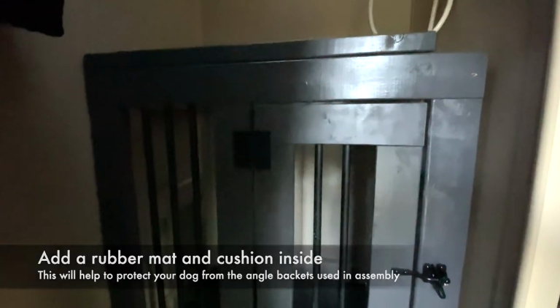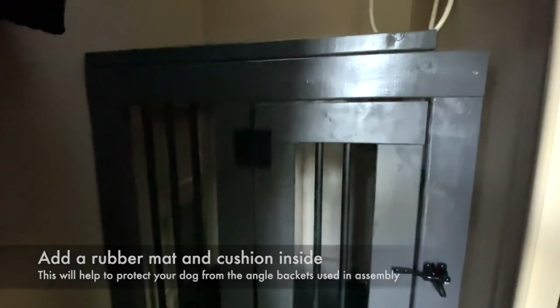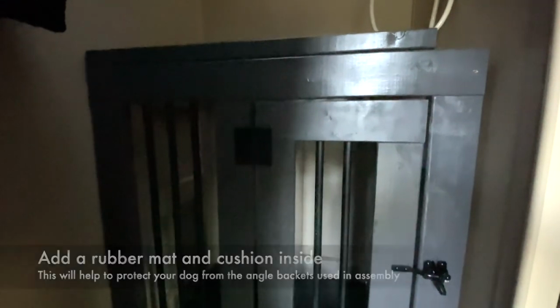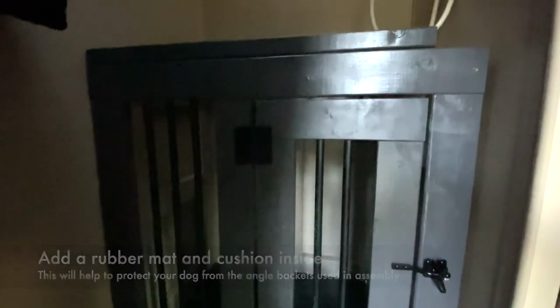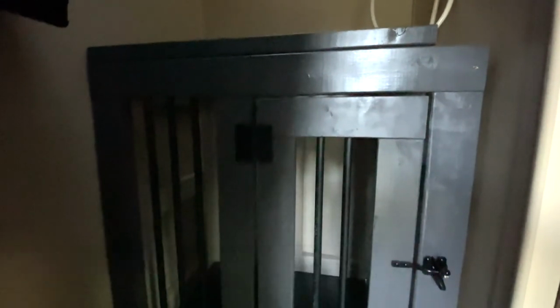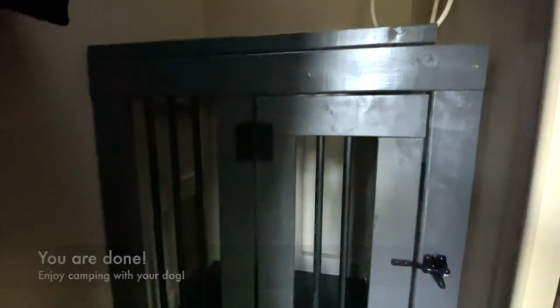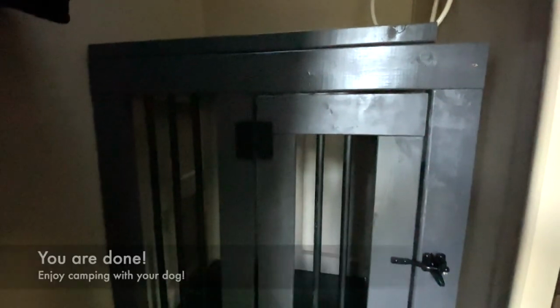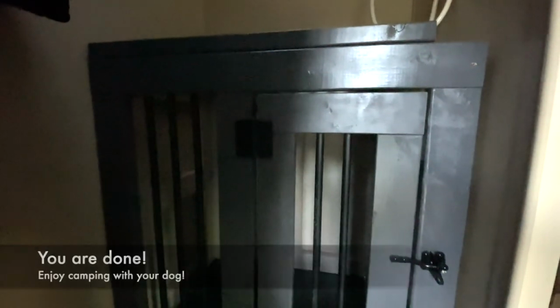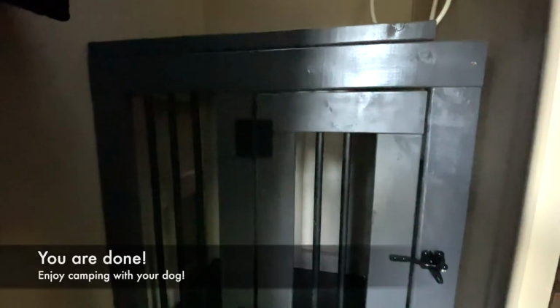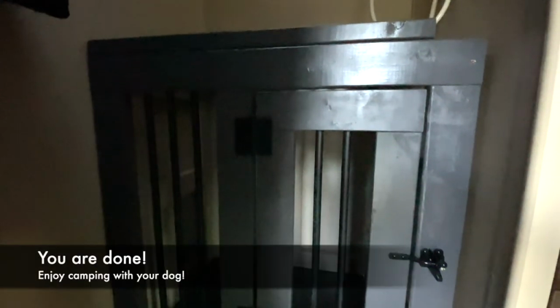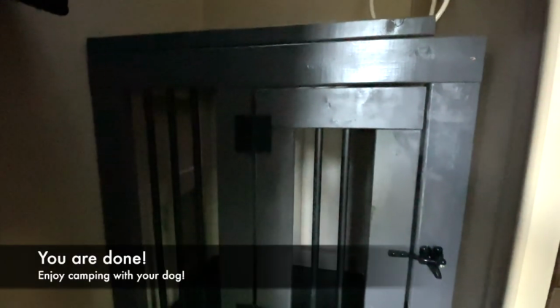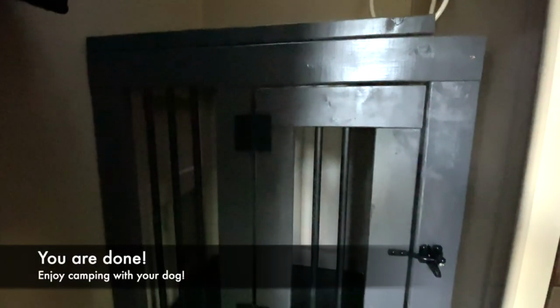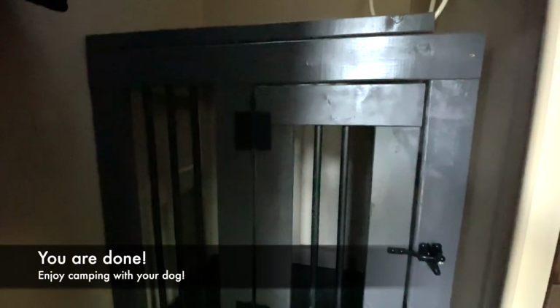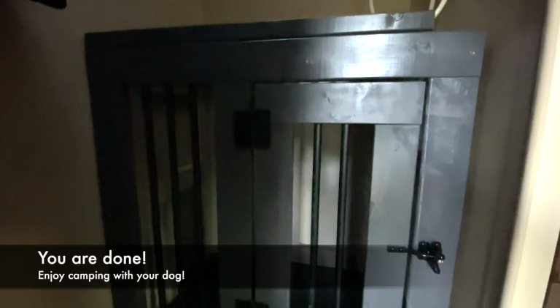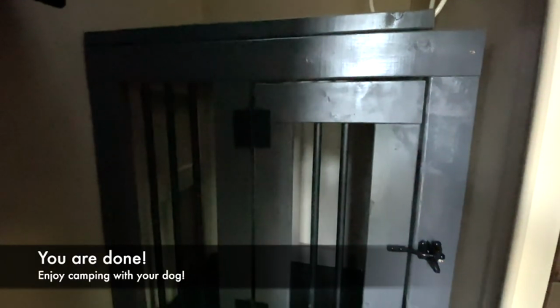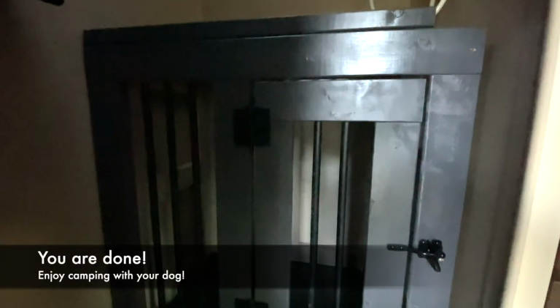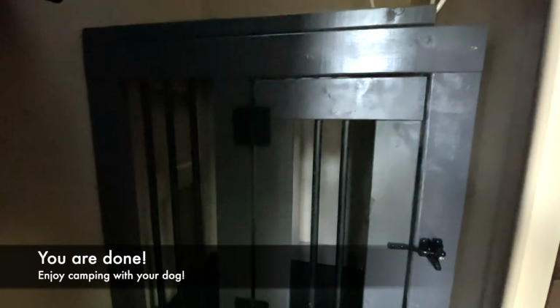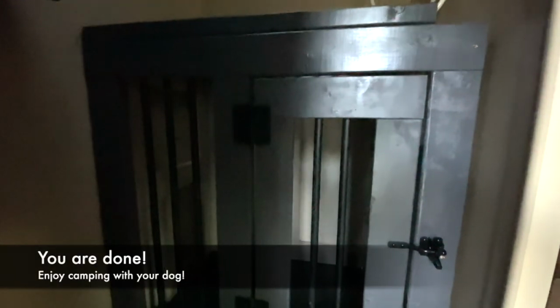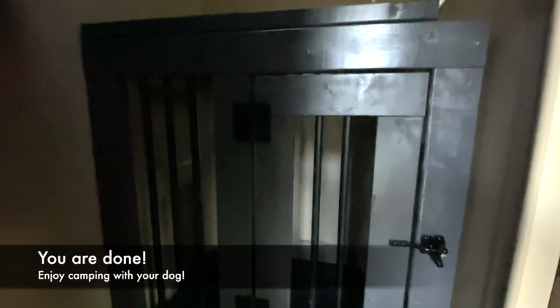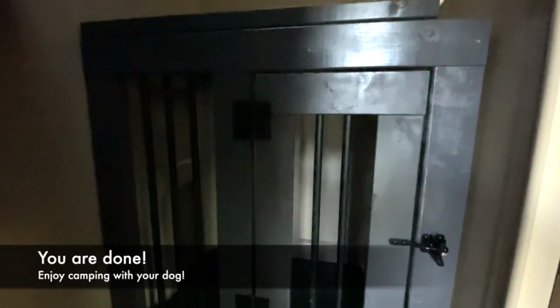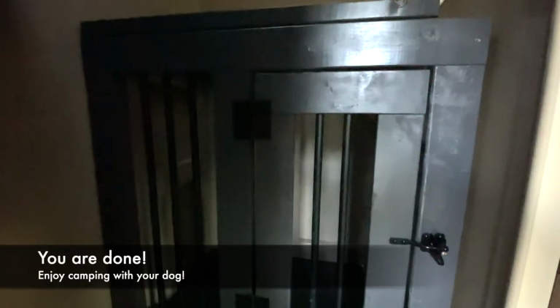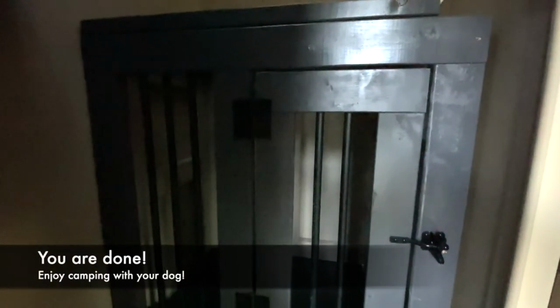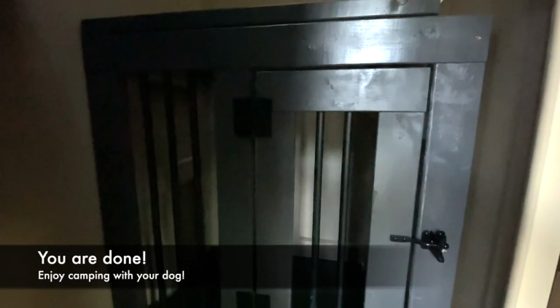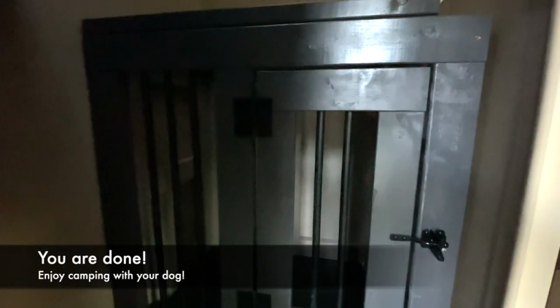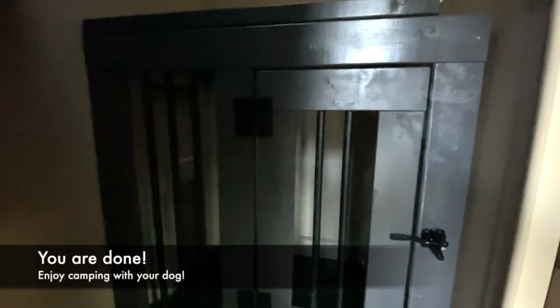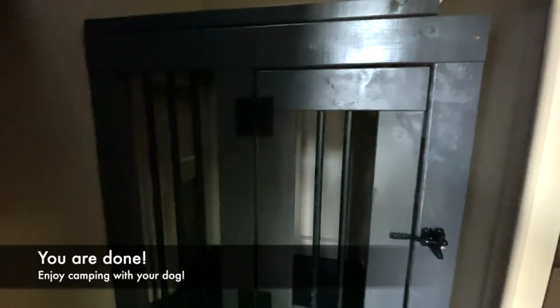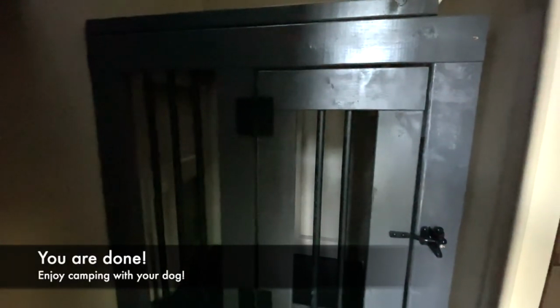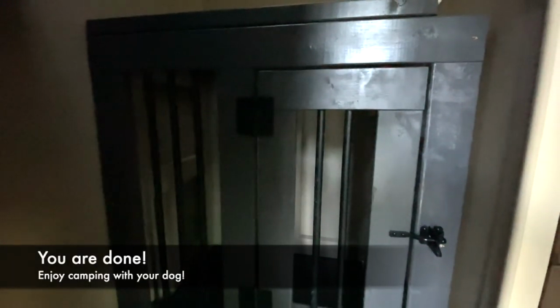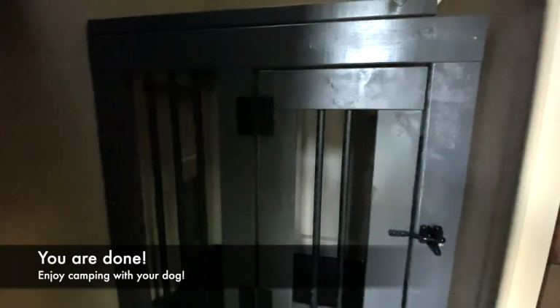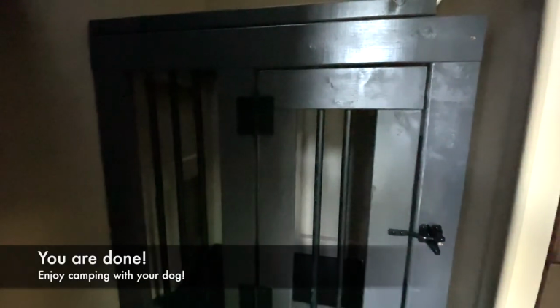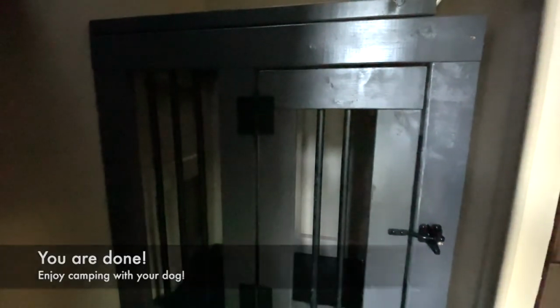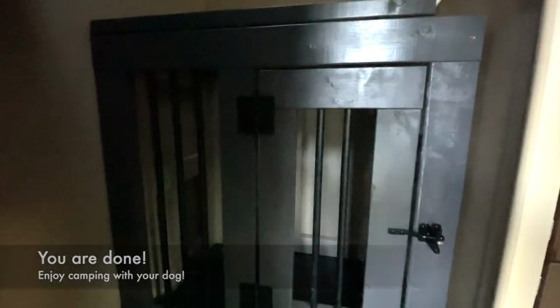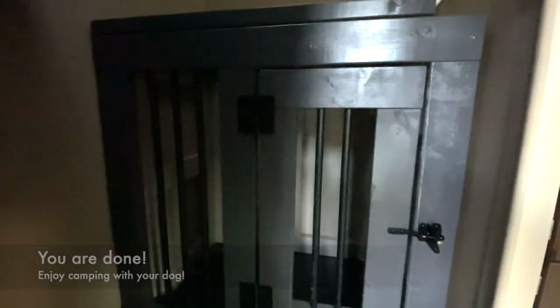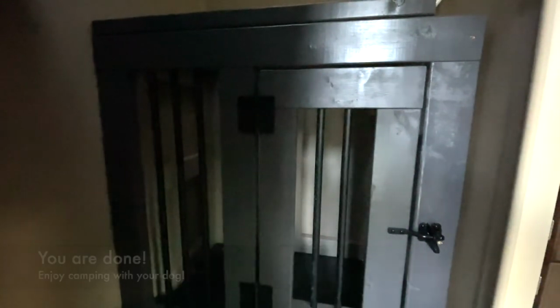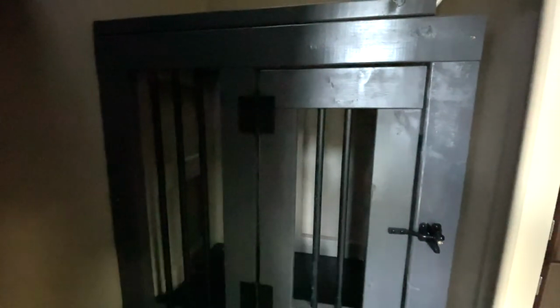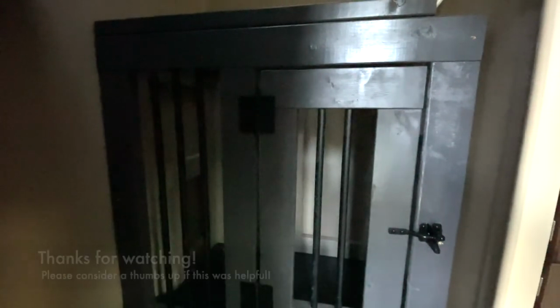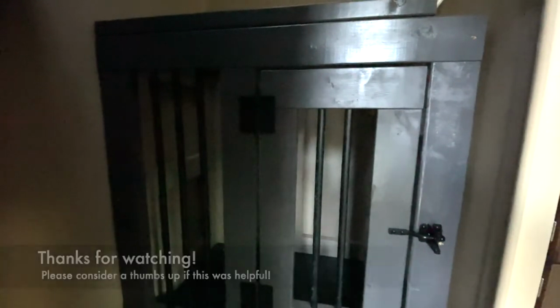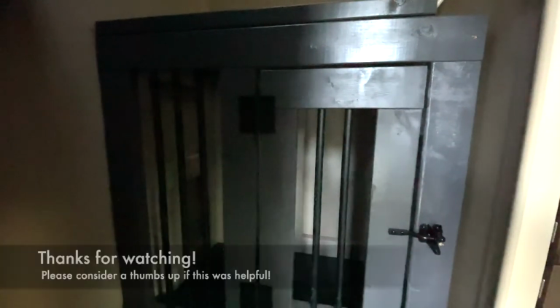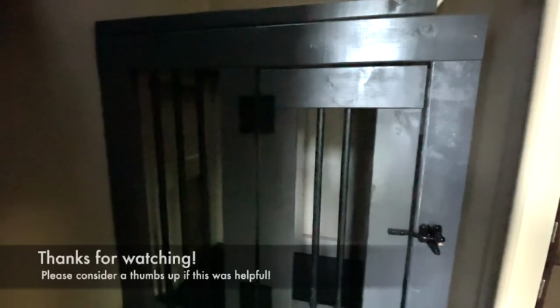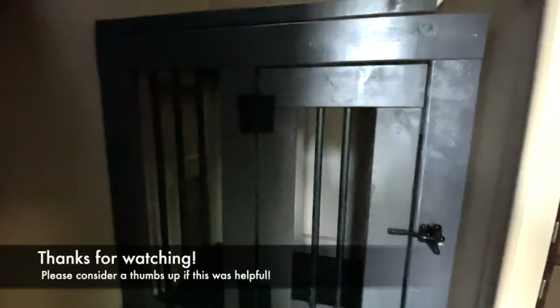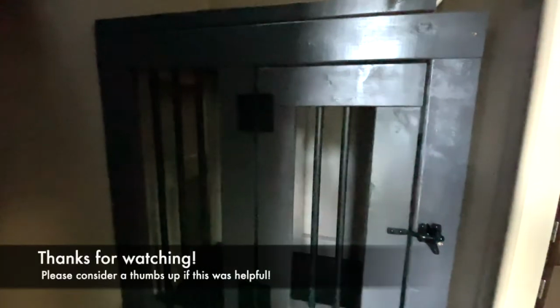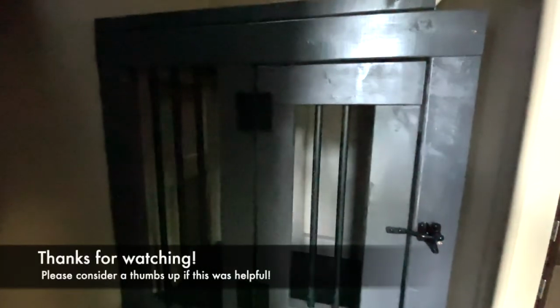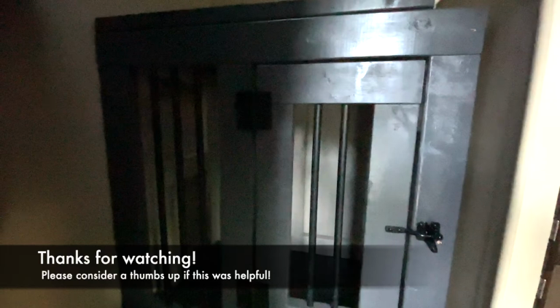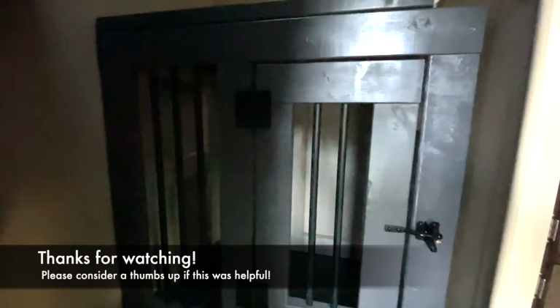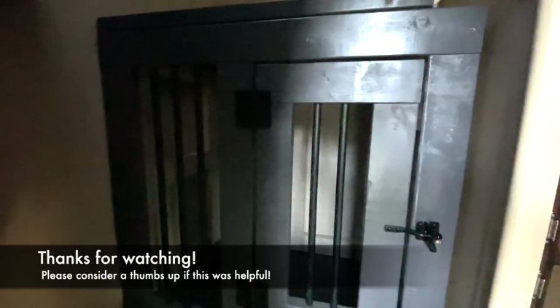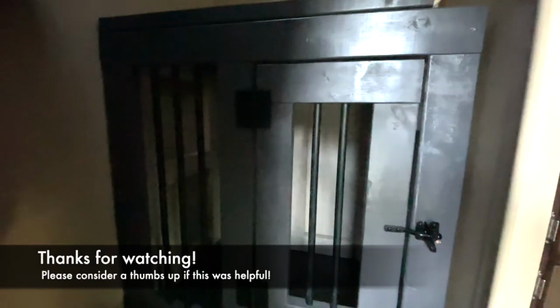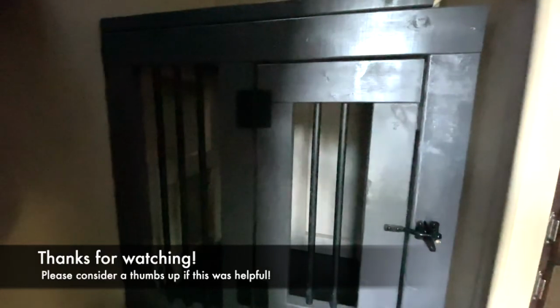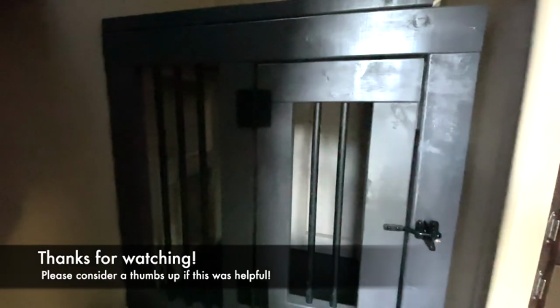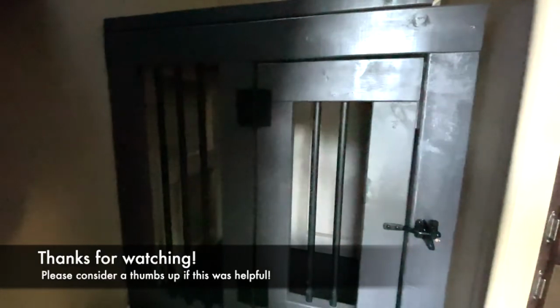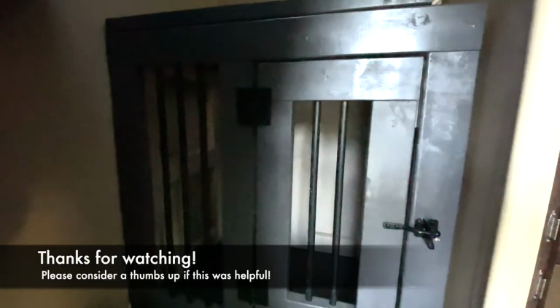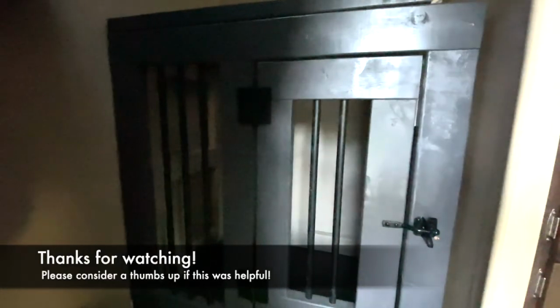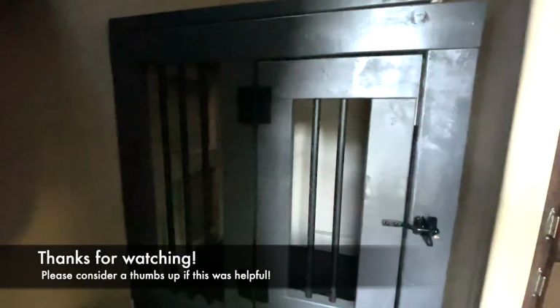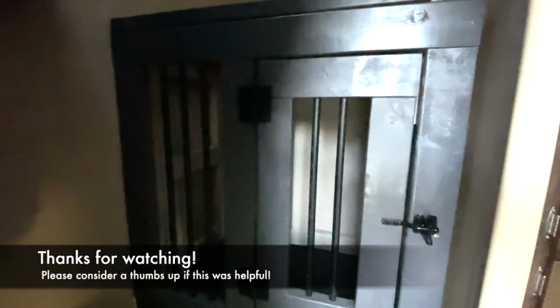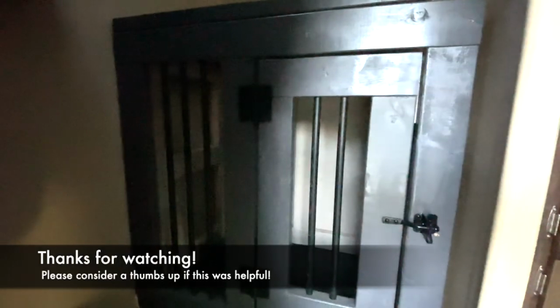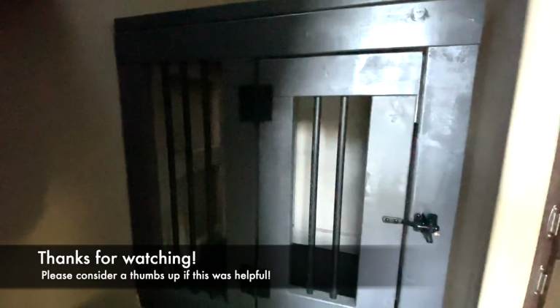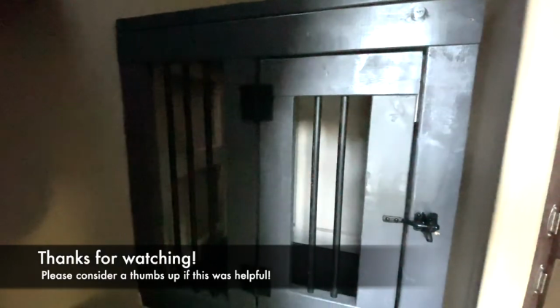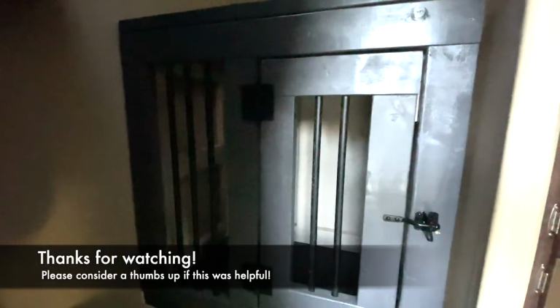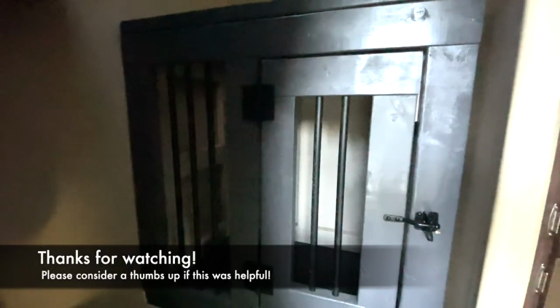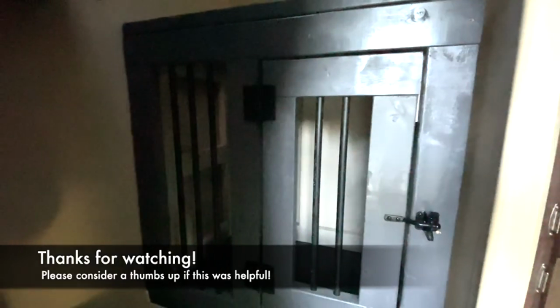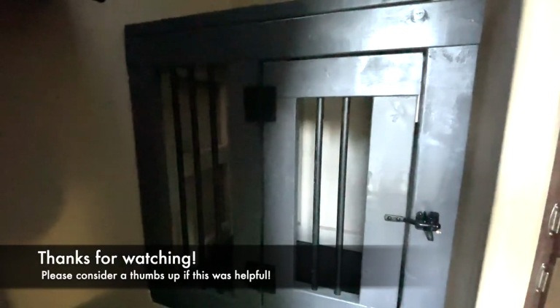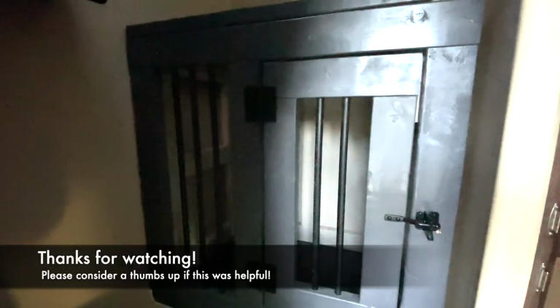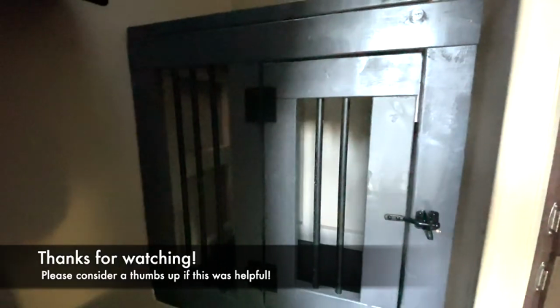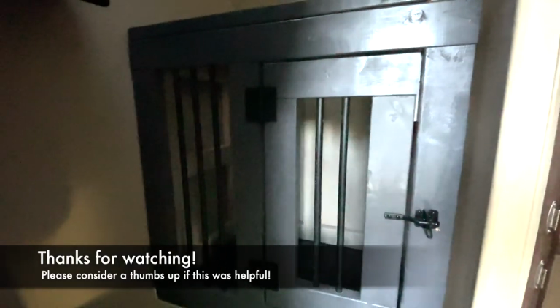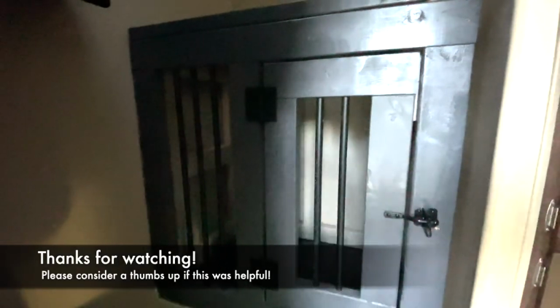I hope this helps you and your dog to enjoy camping together. If this was helpful, please consider giving us a thumbs up. Have a great day!